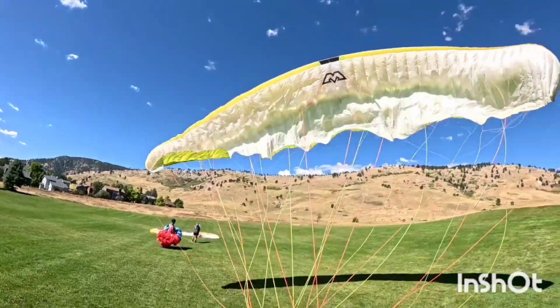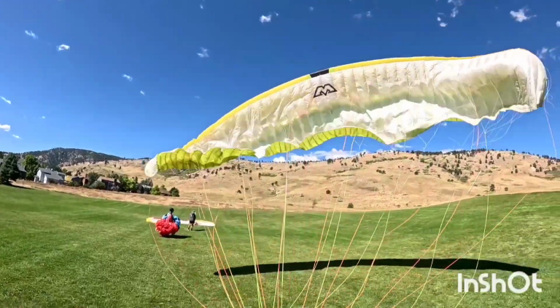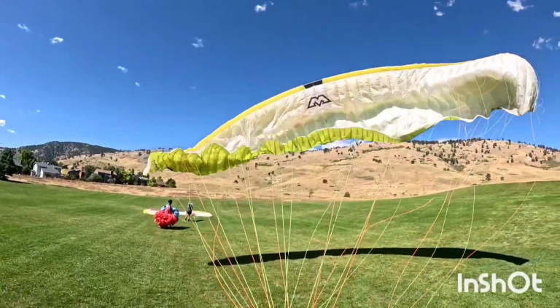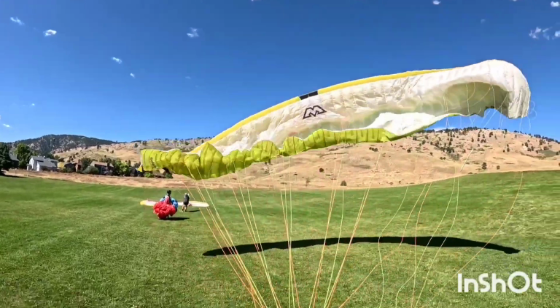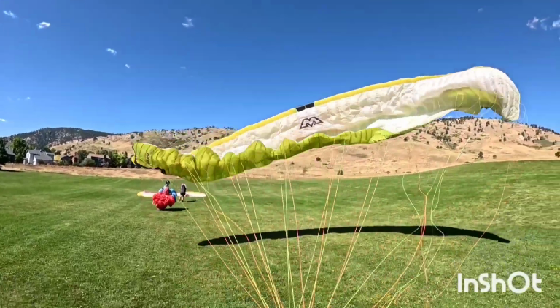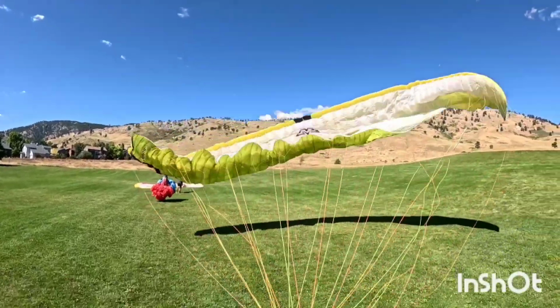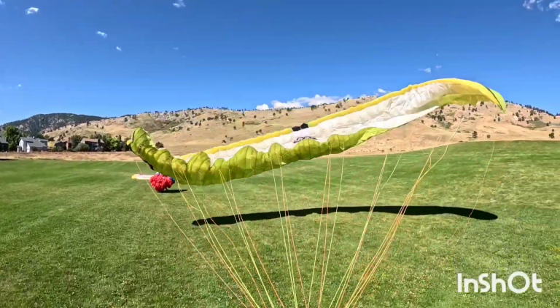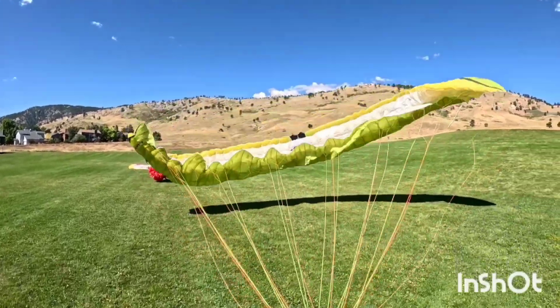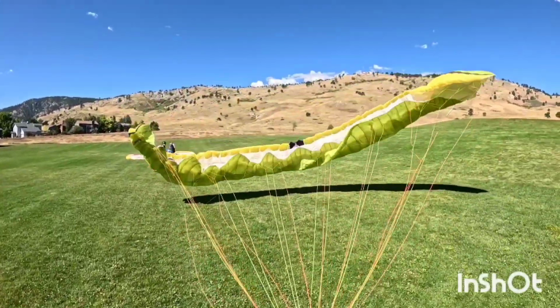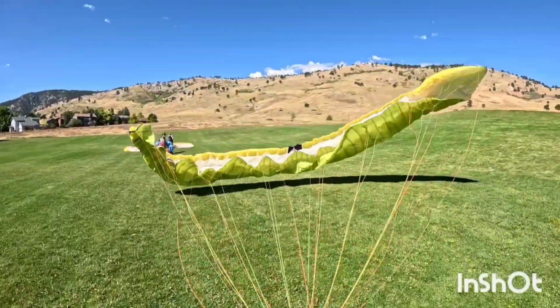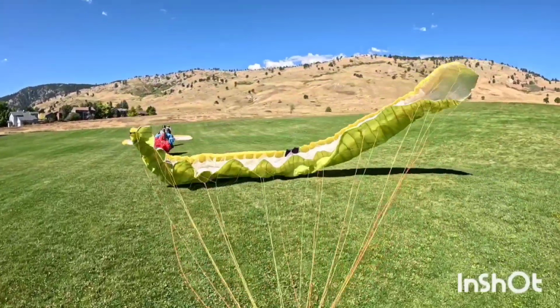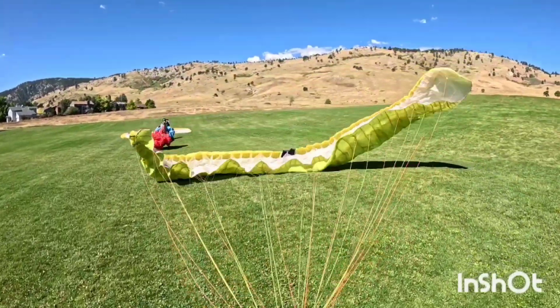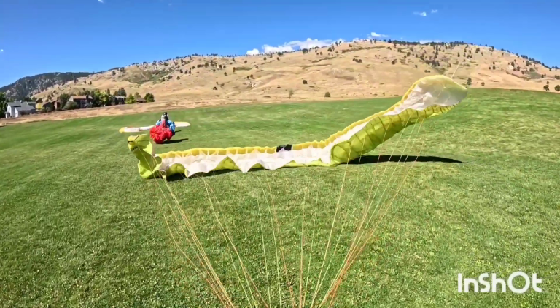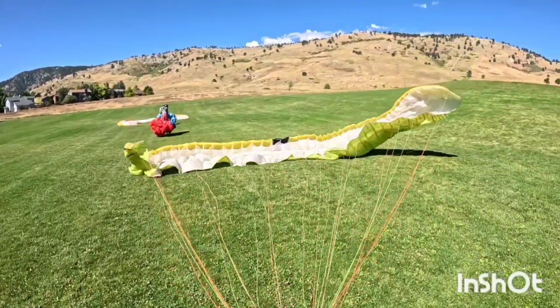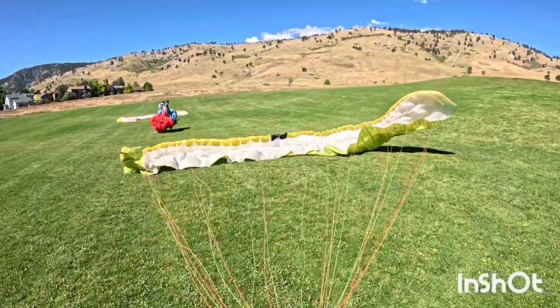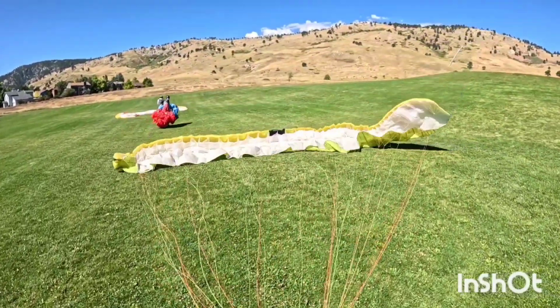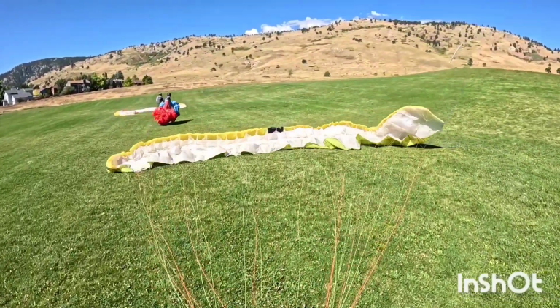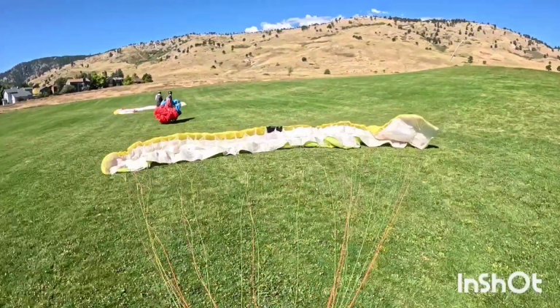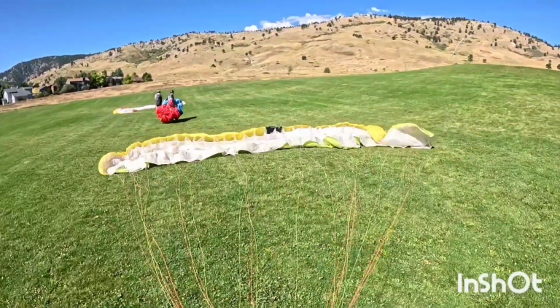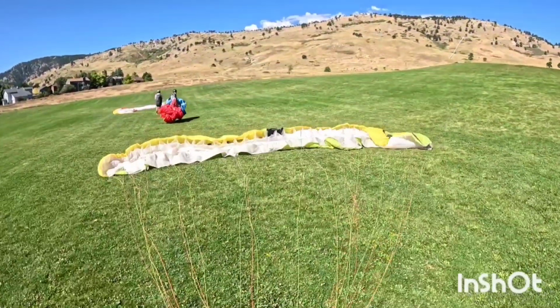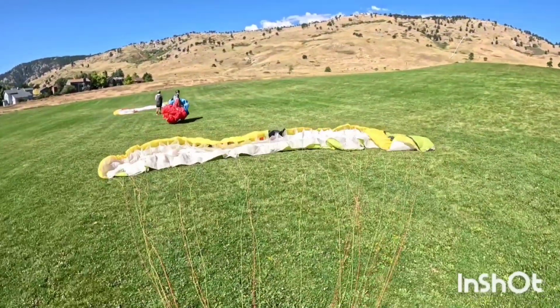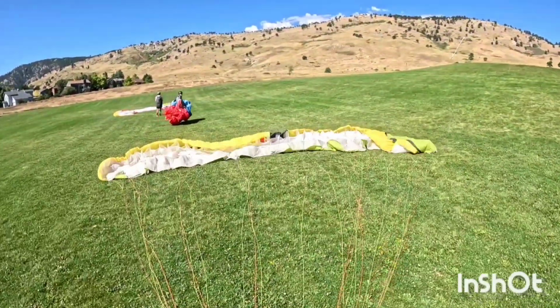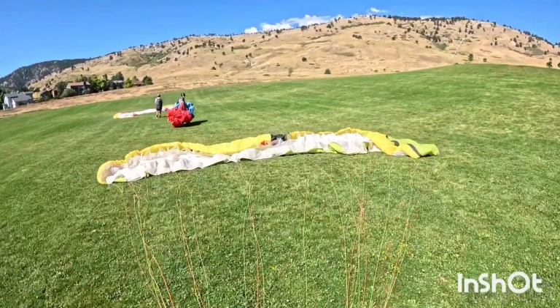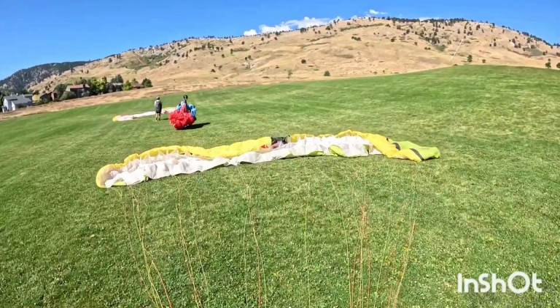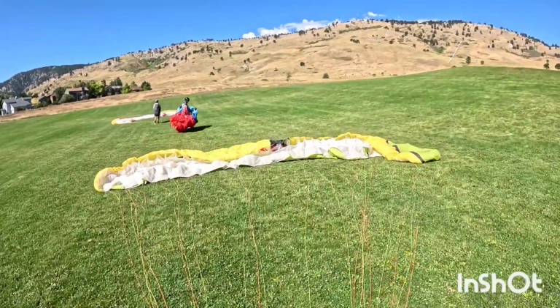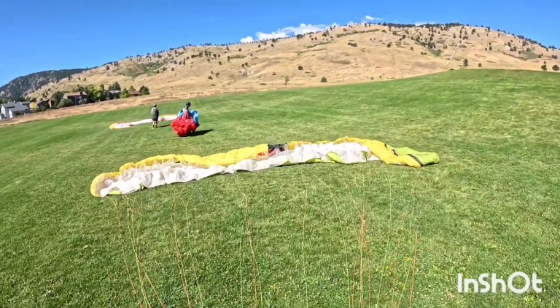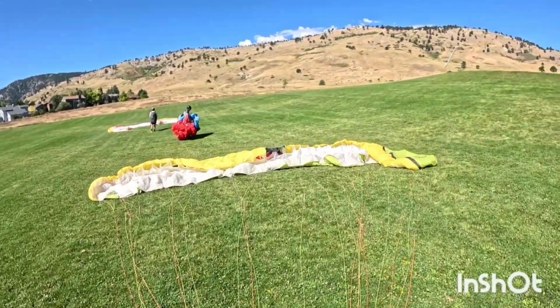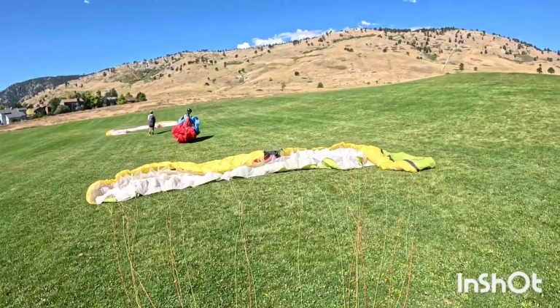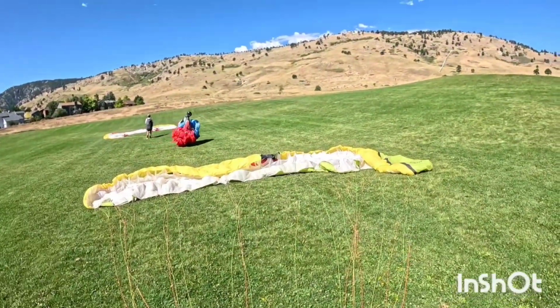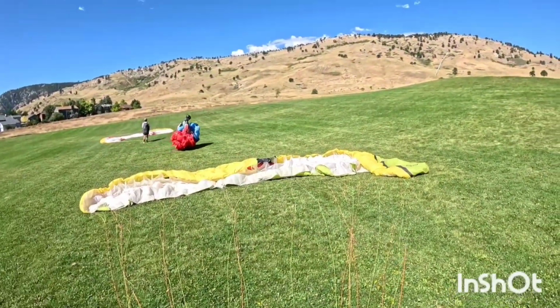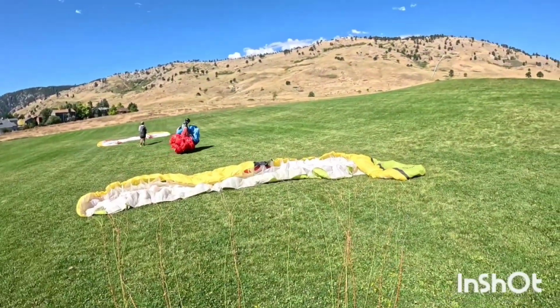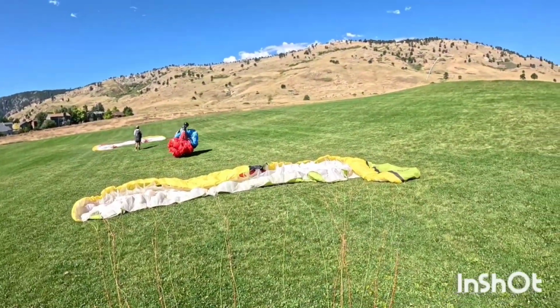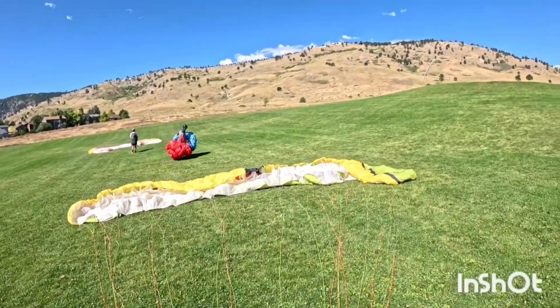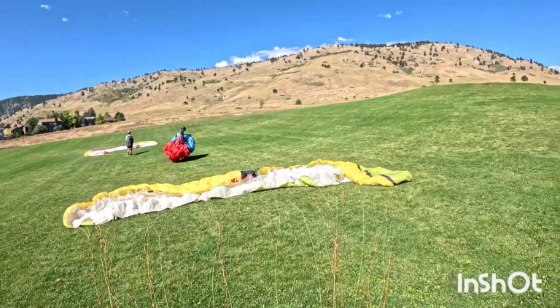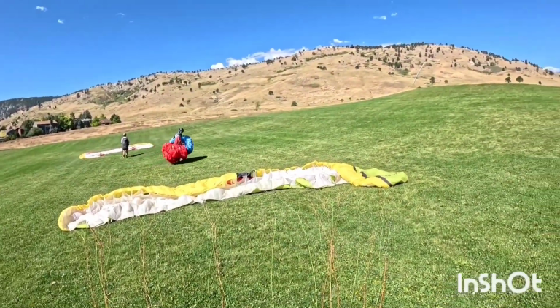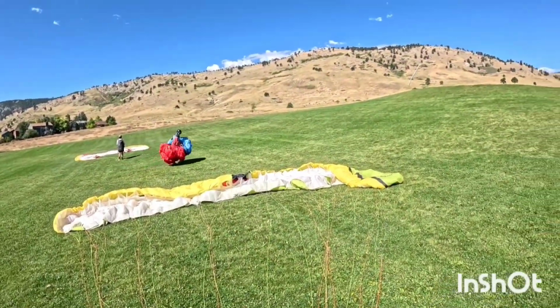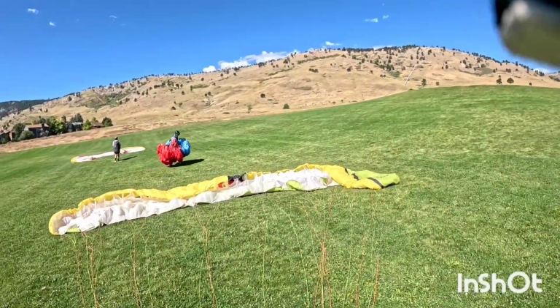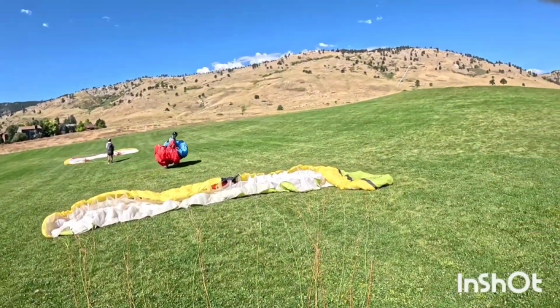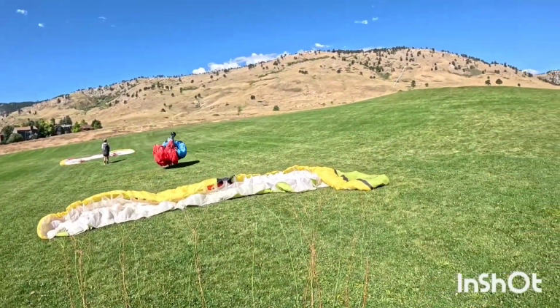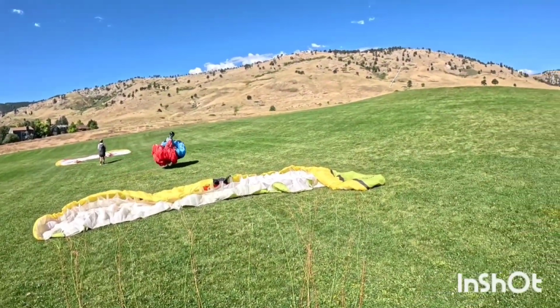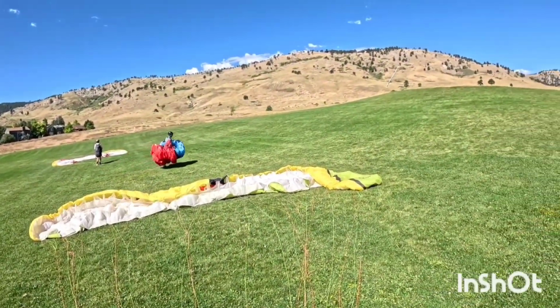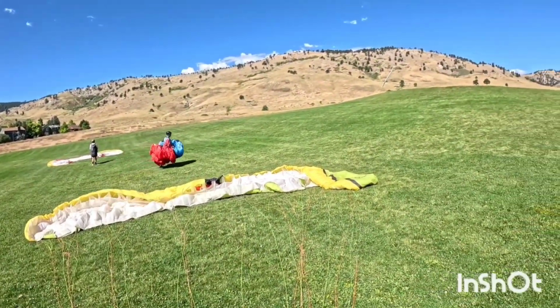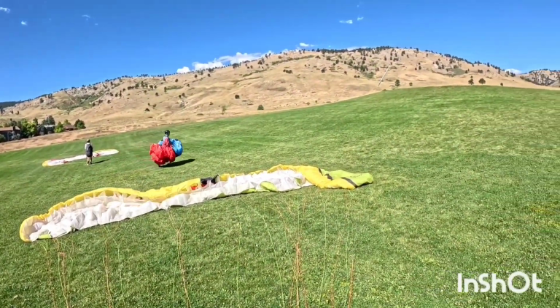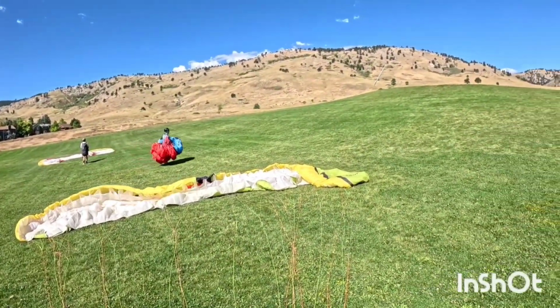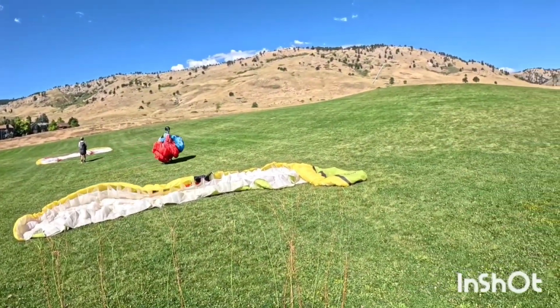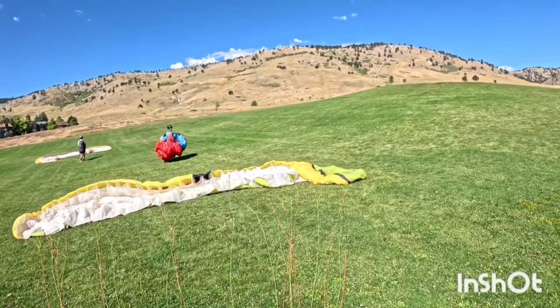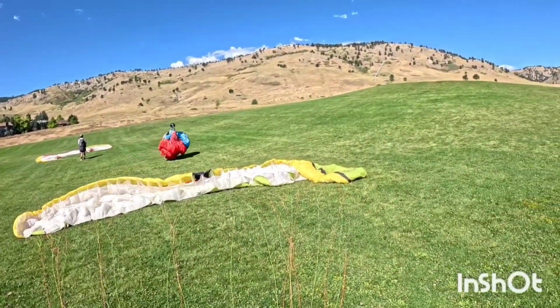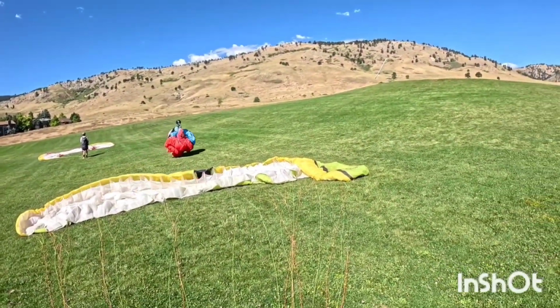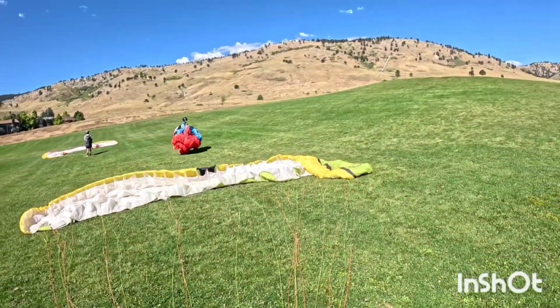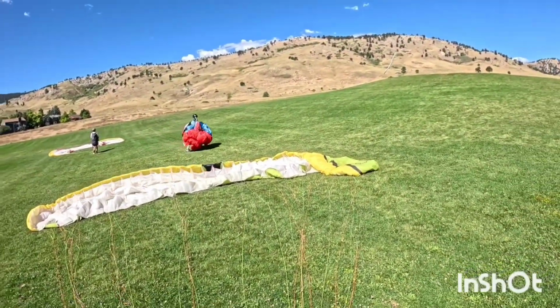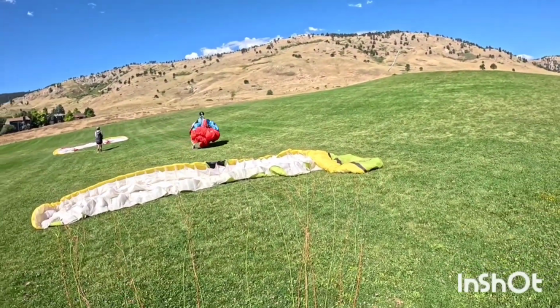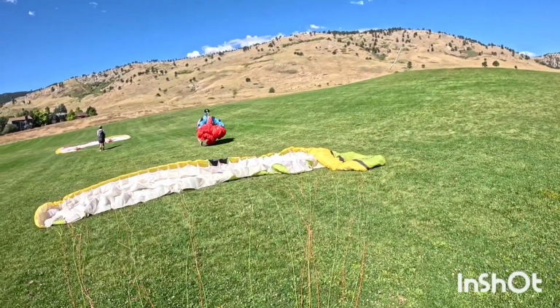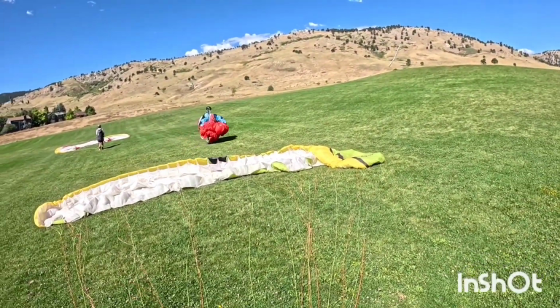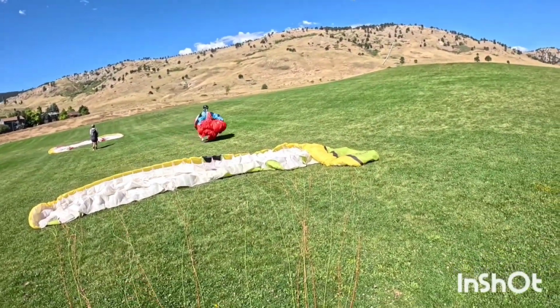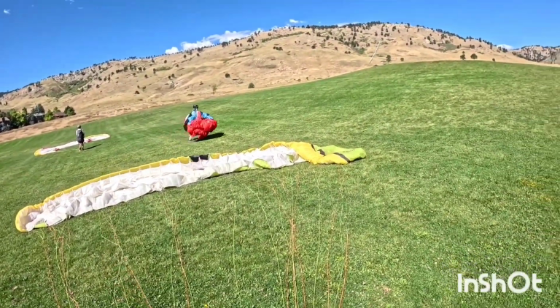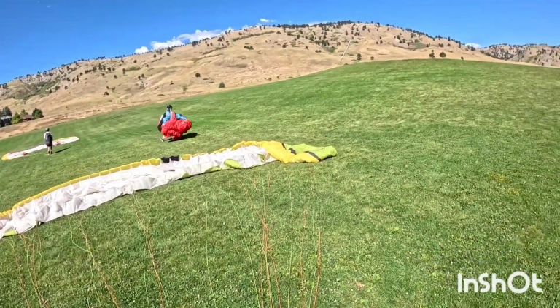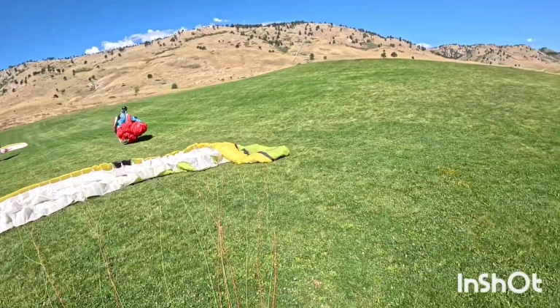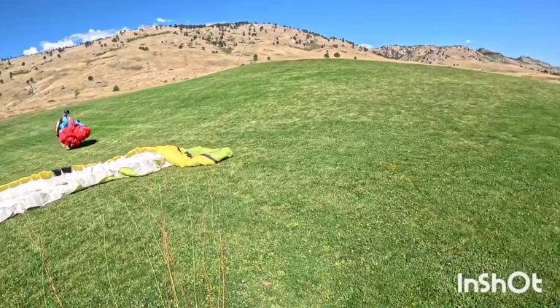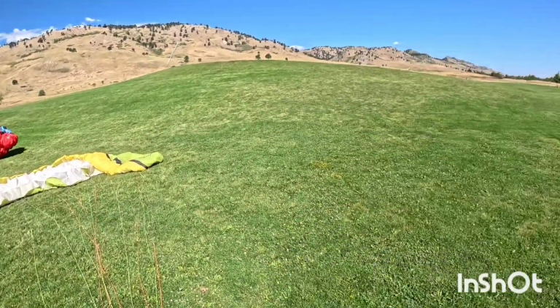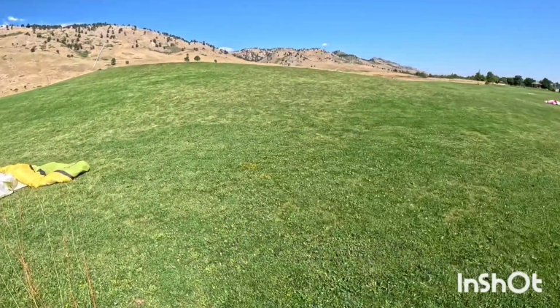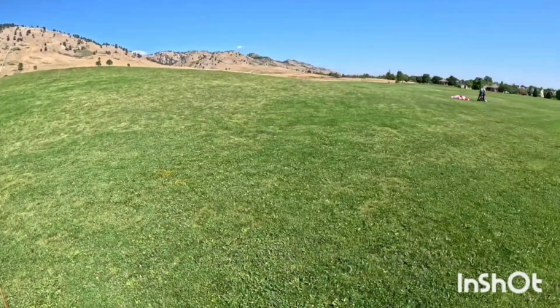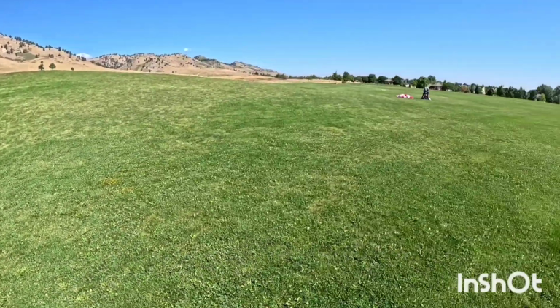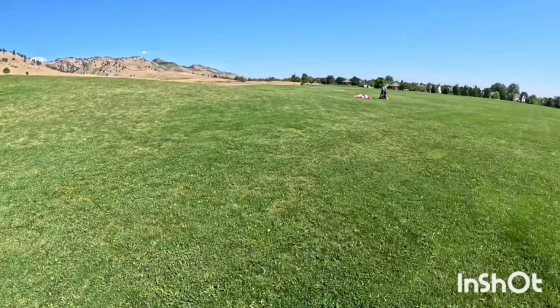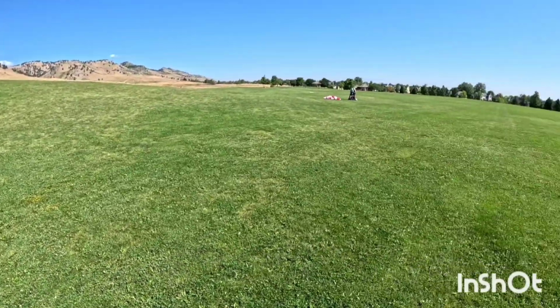Beautiful flight on that retro wing. Cool — let's pack up and do it again.